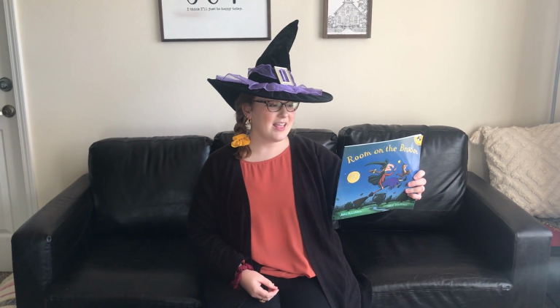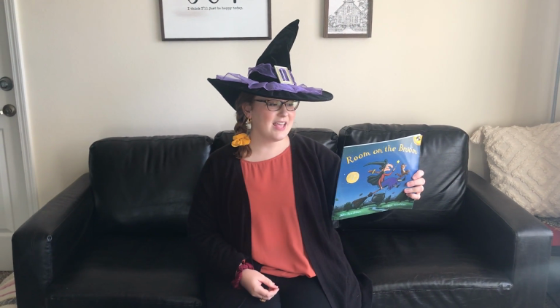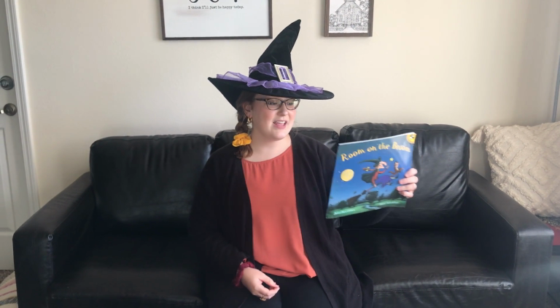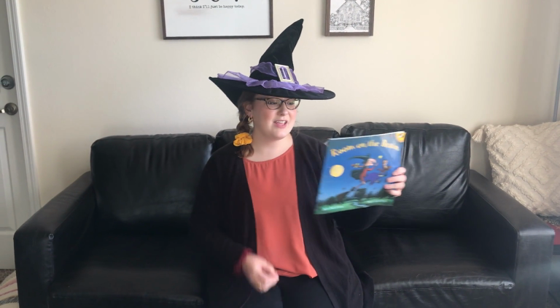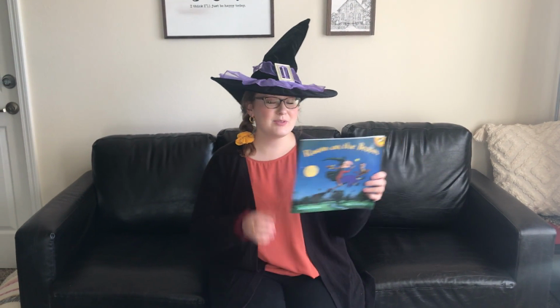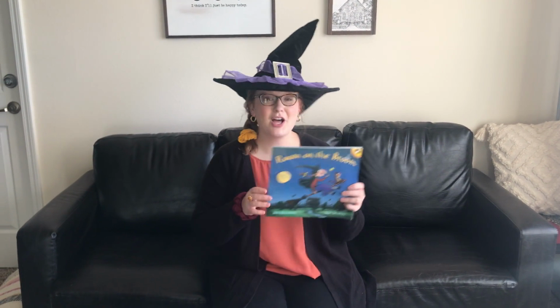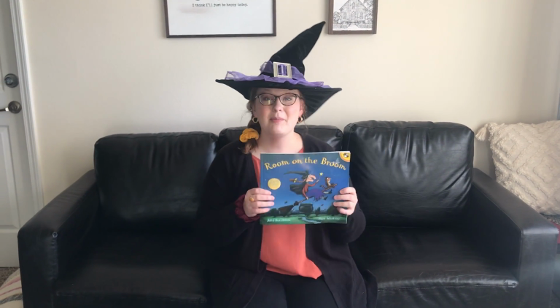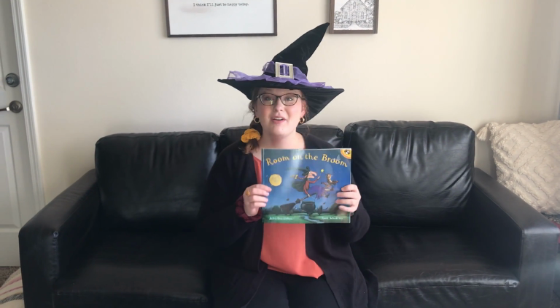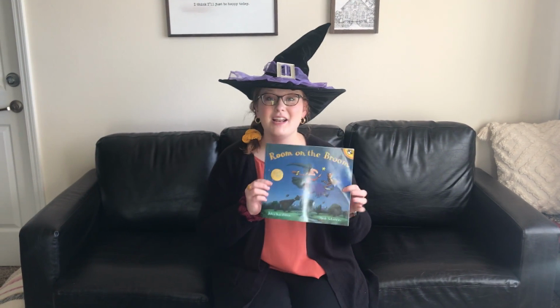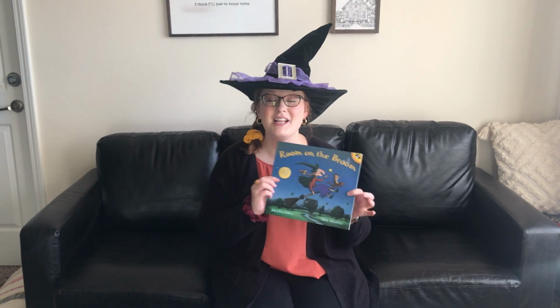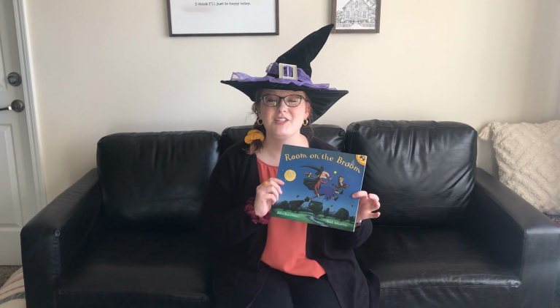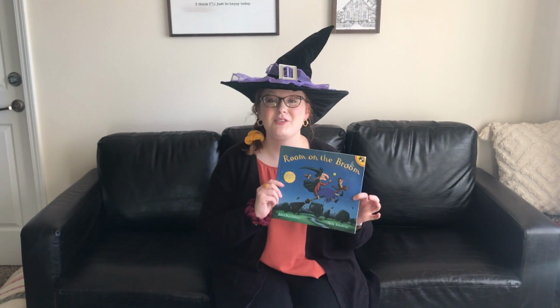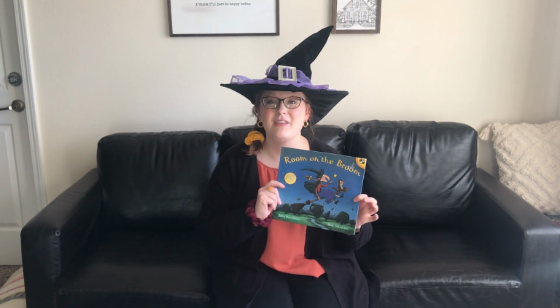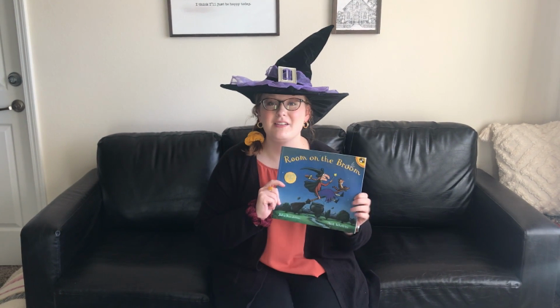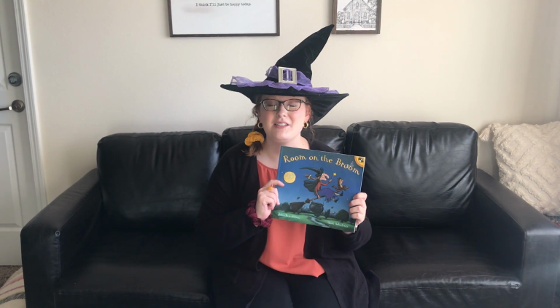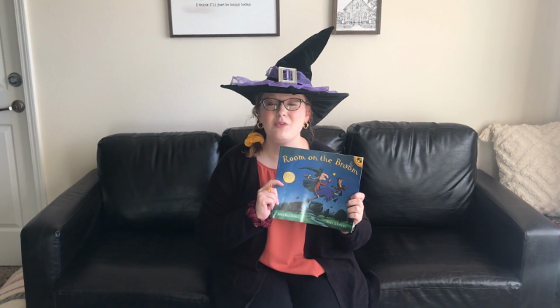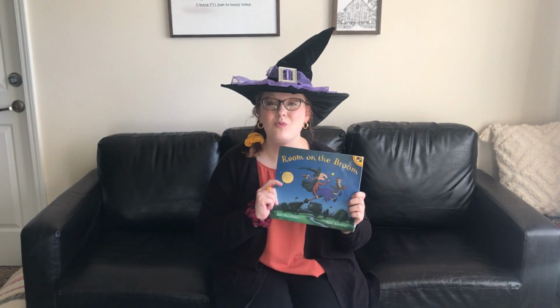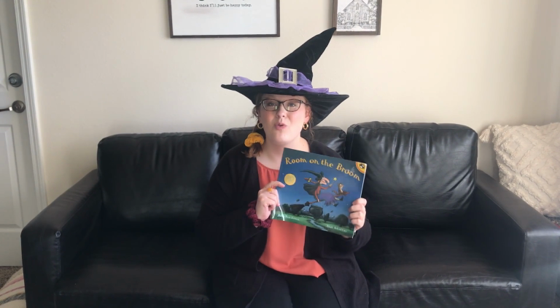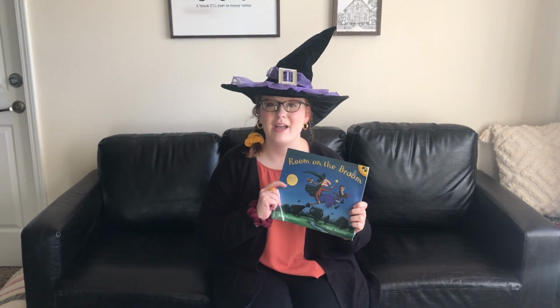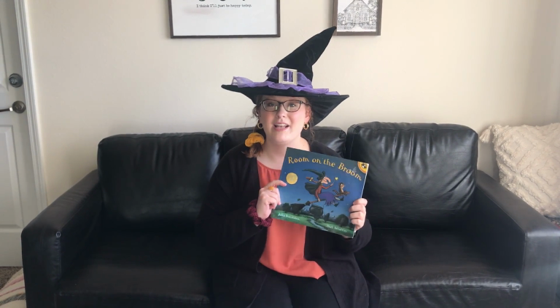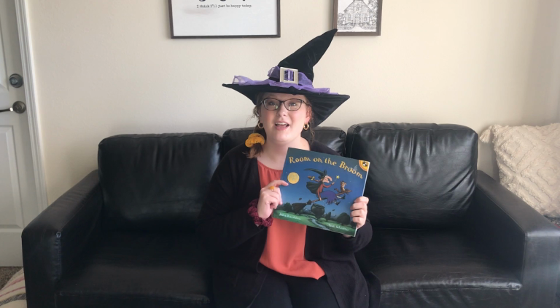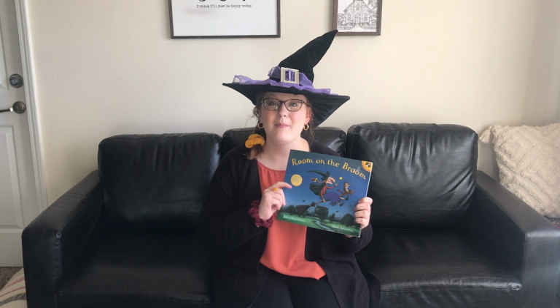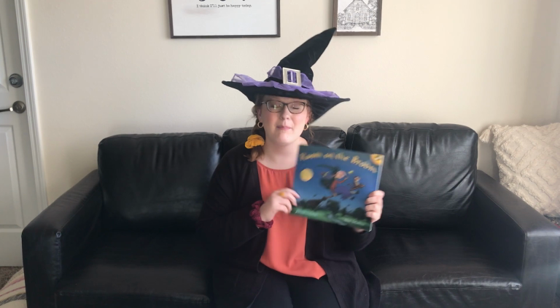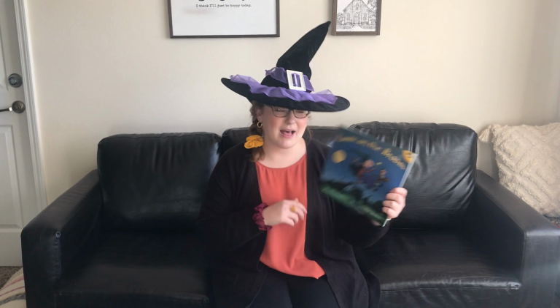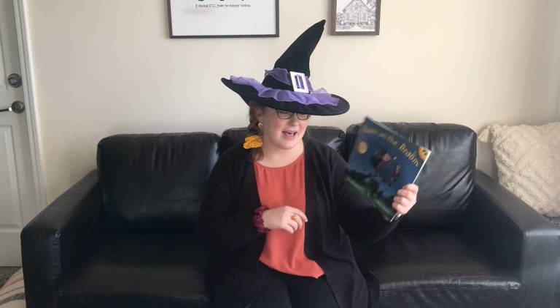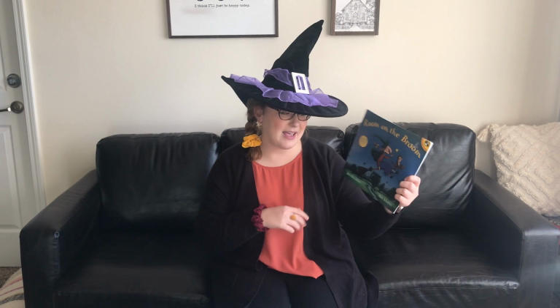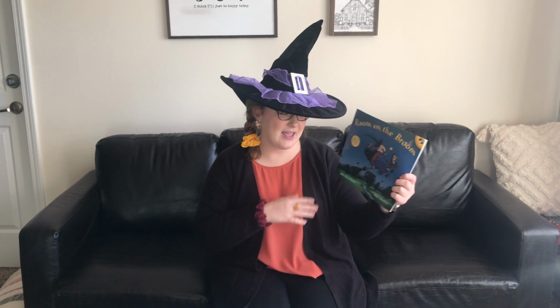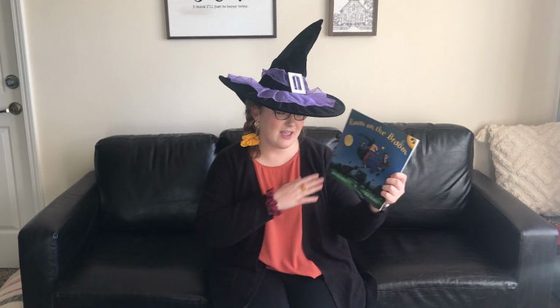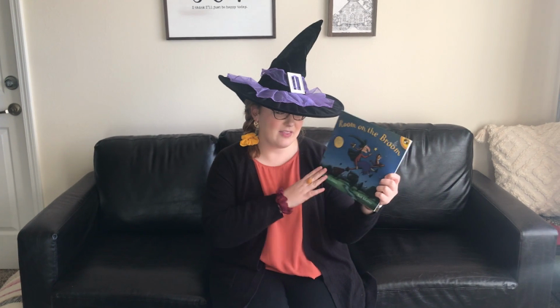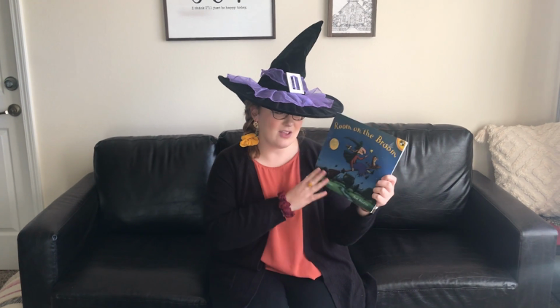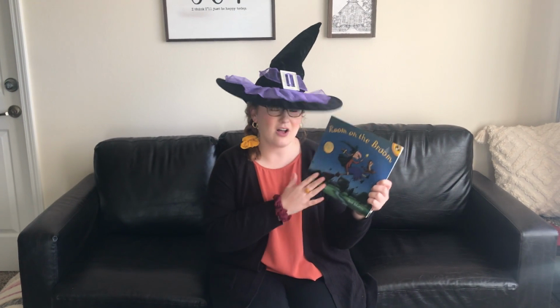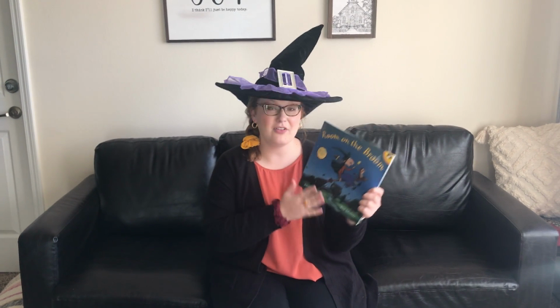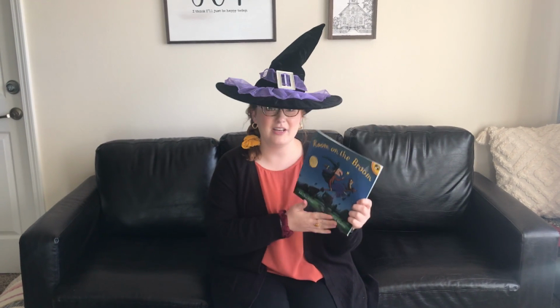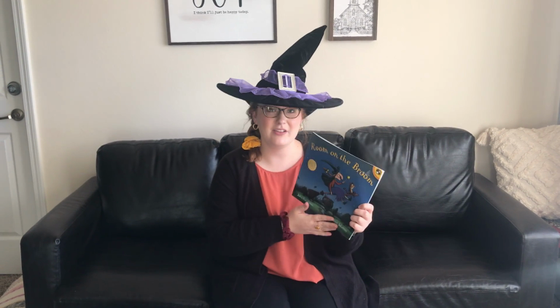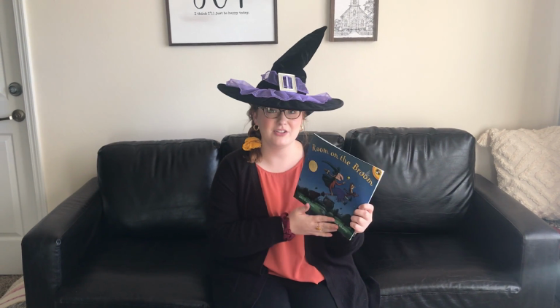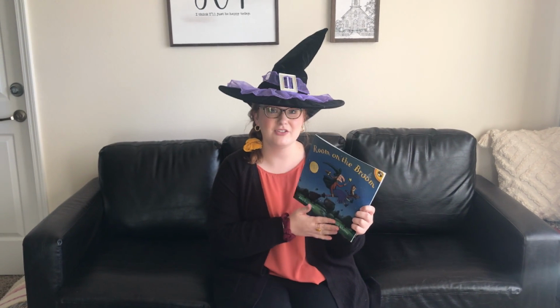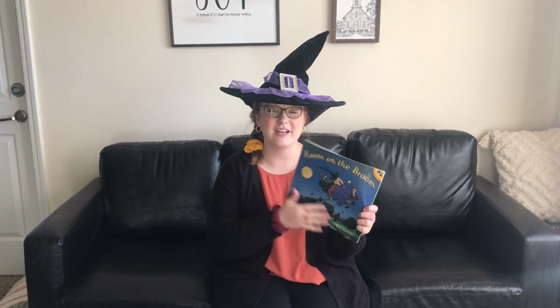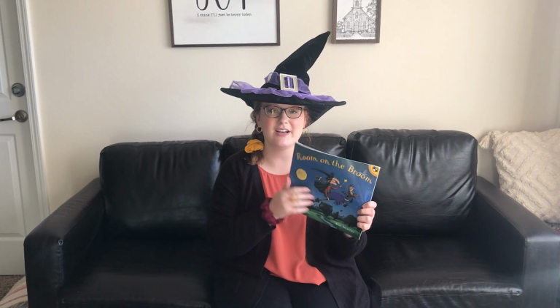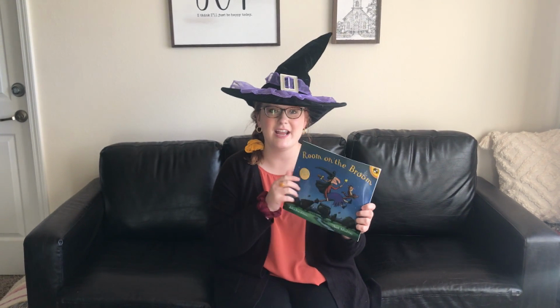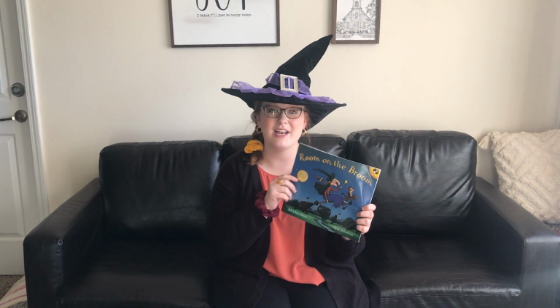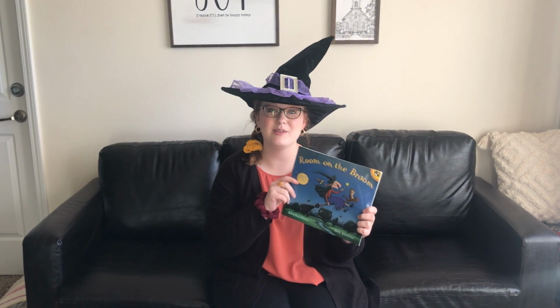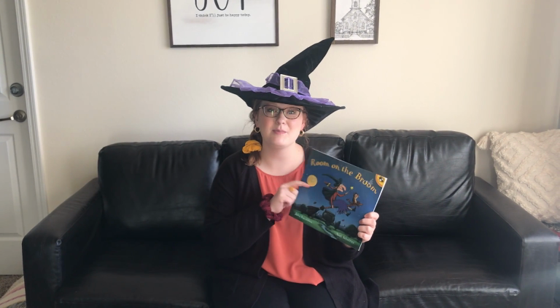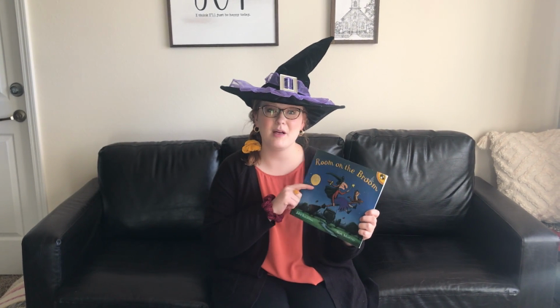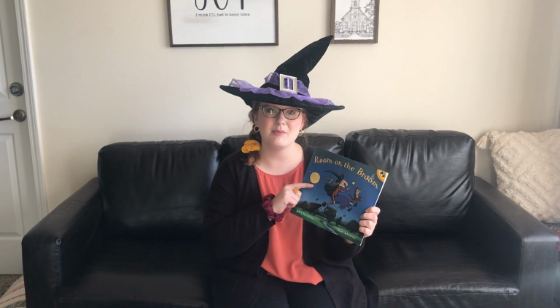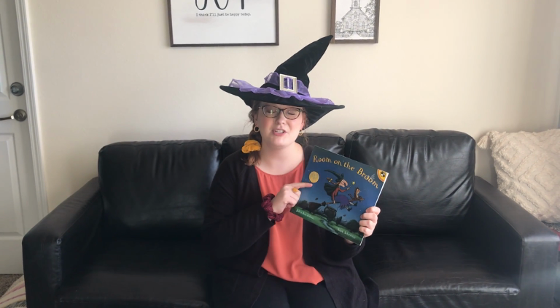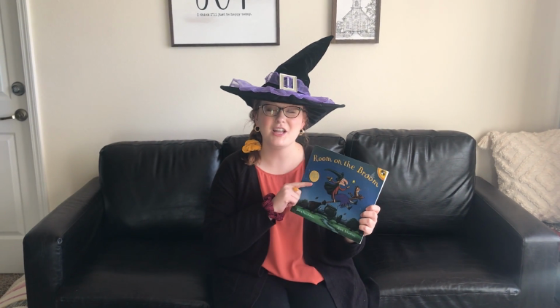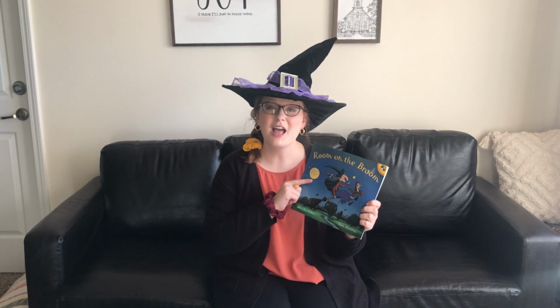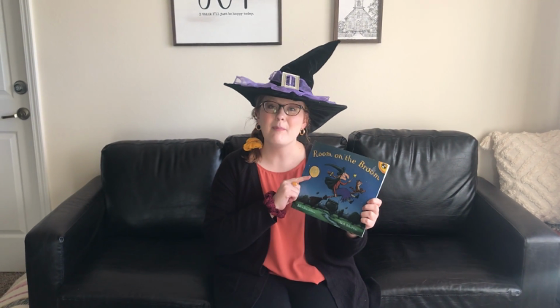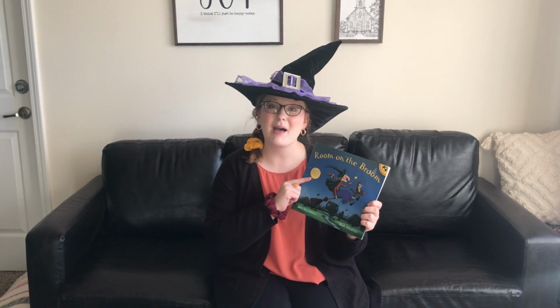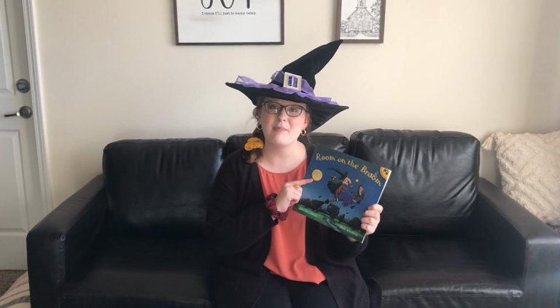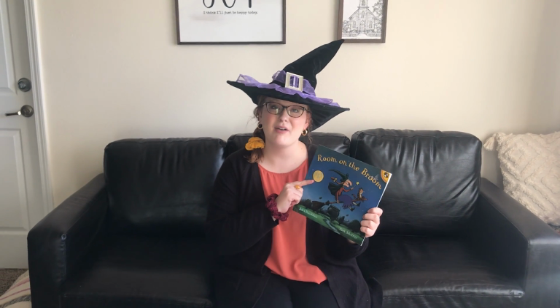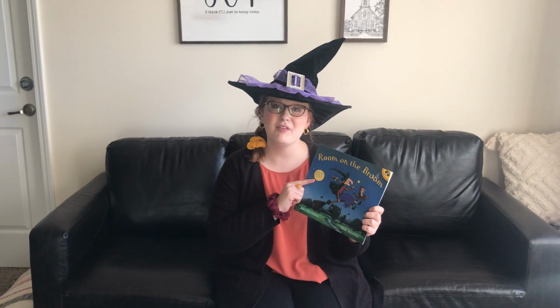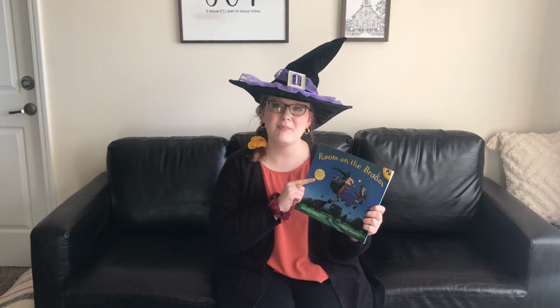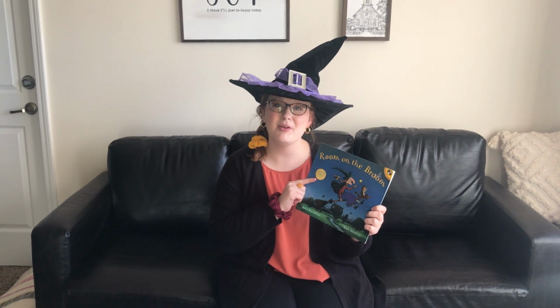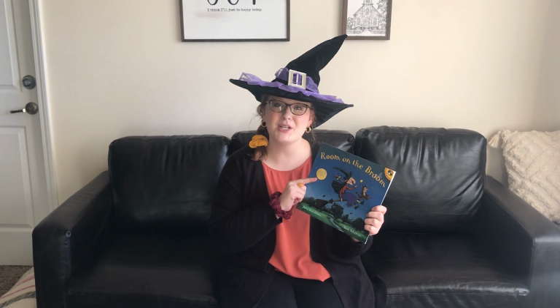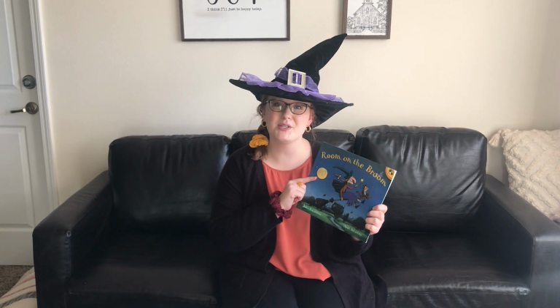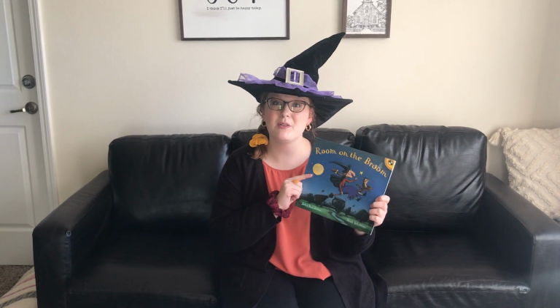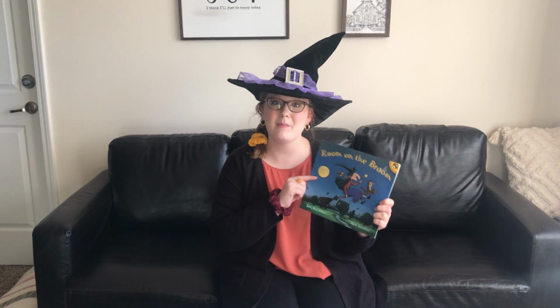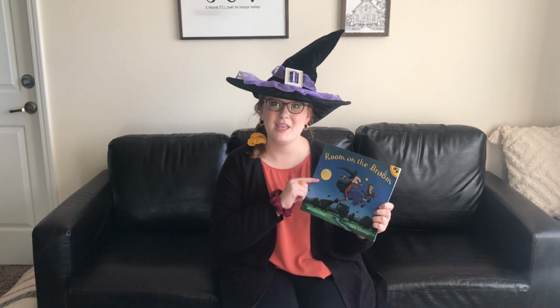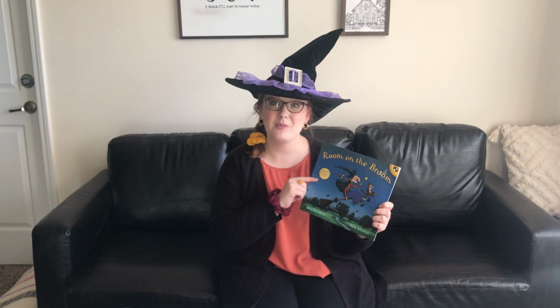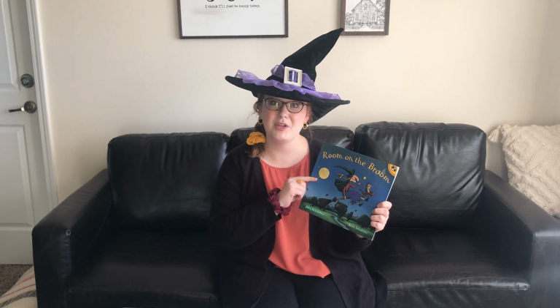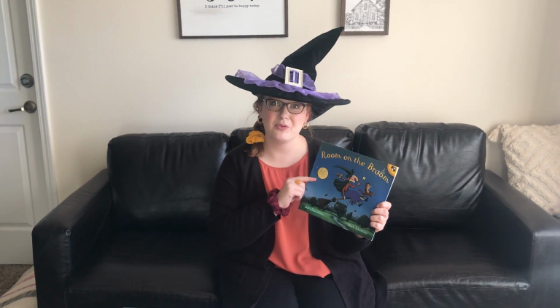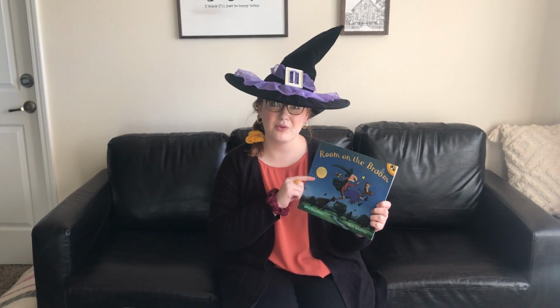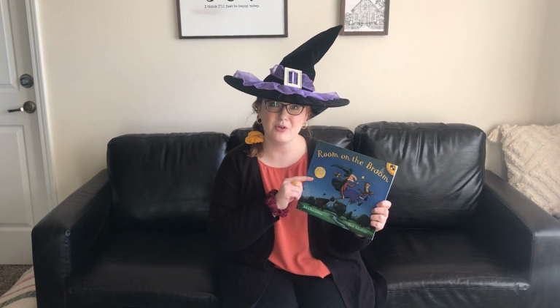It was copyrighted in 2001 by the author-illustrator and it was published by Puffin Books, or the Penguin Group.